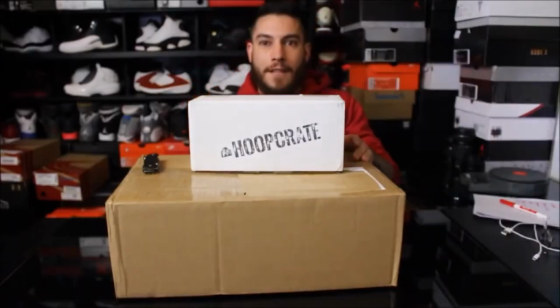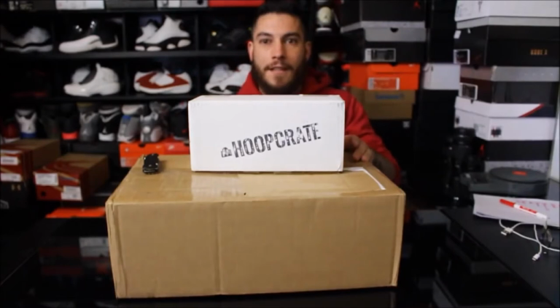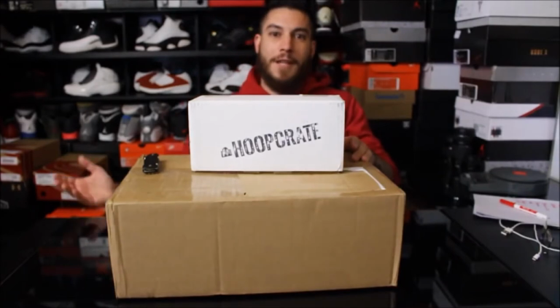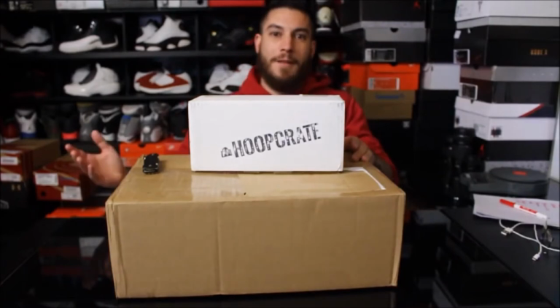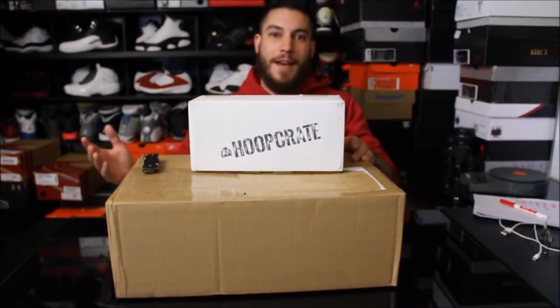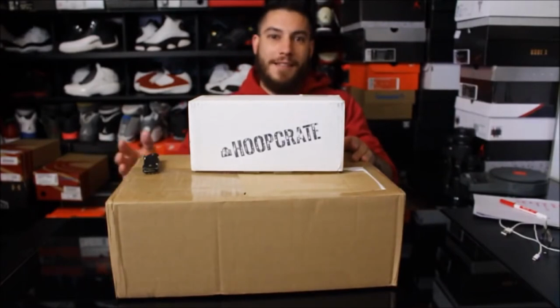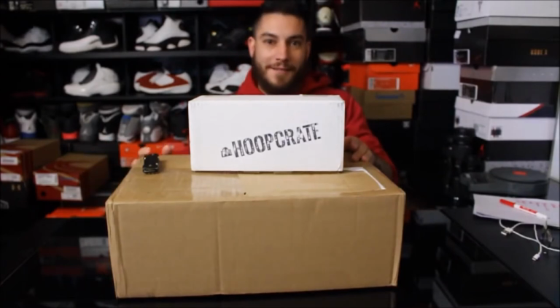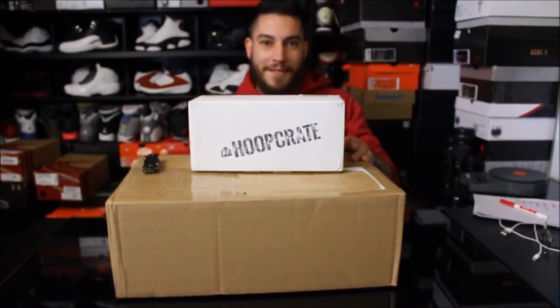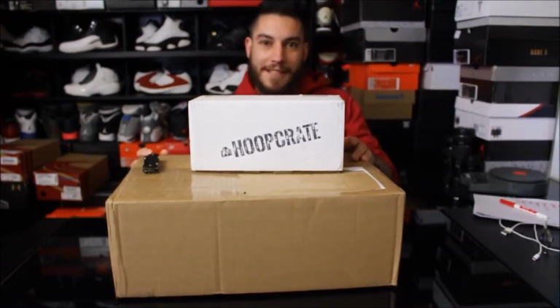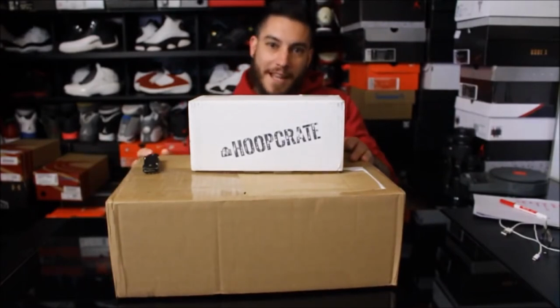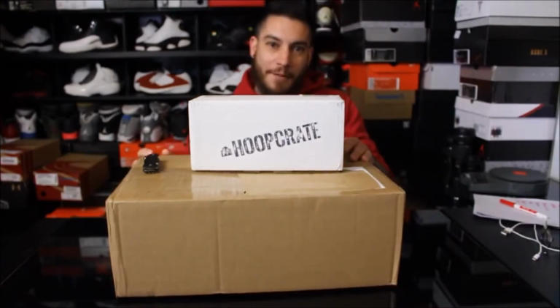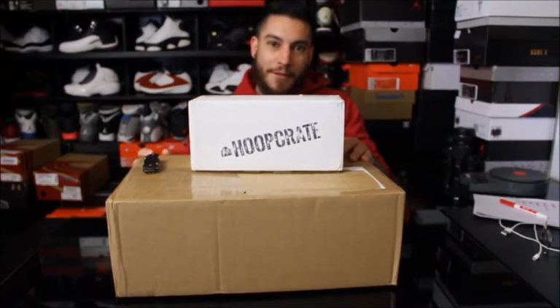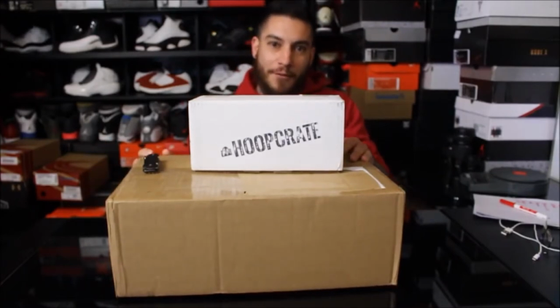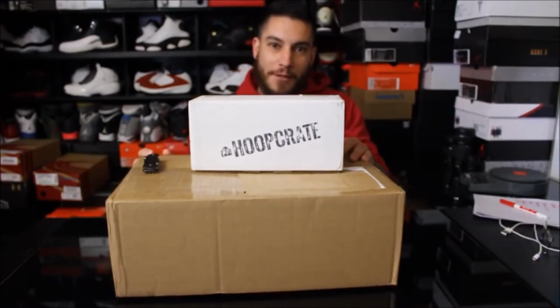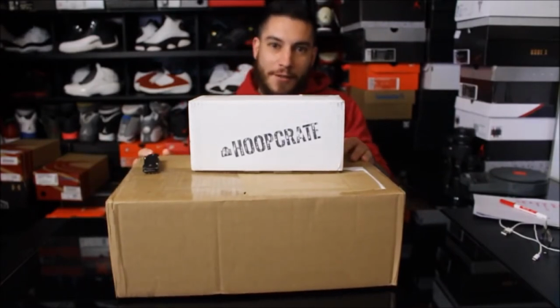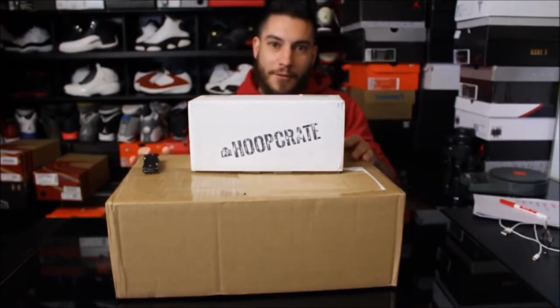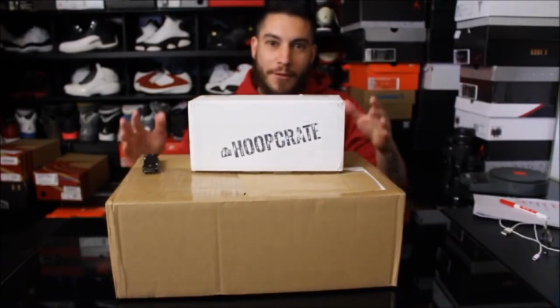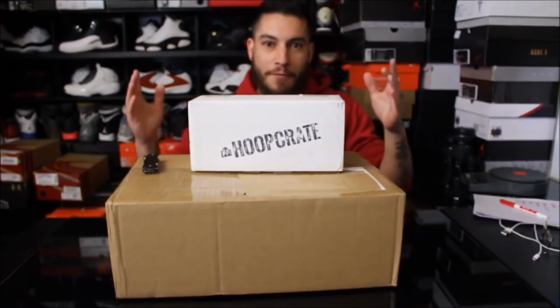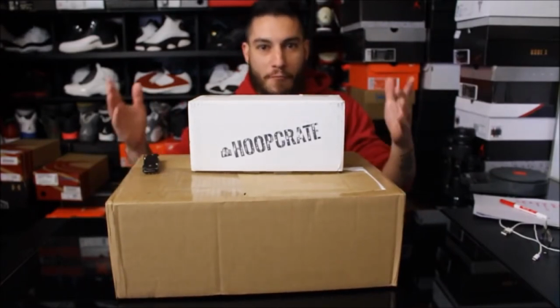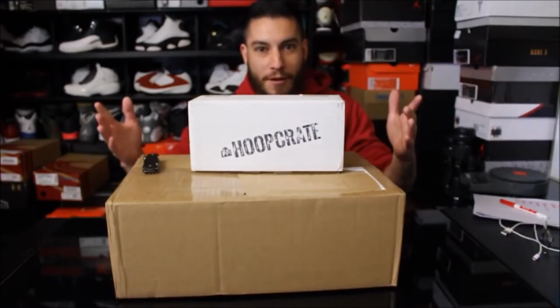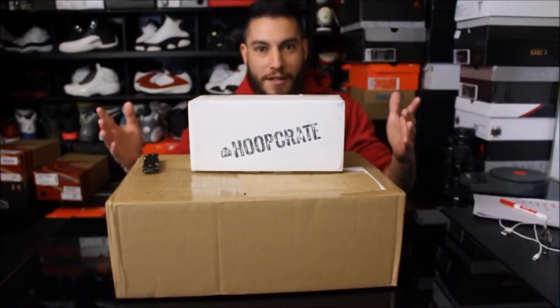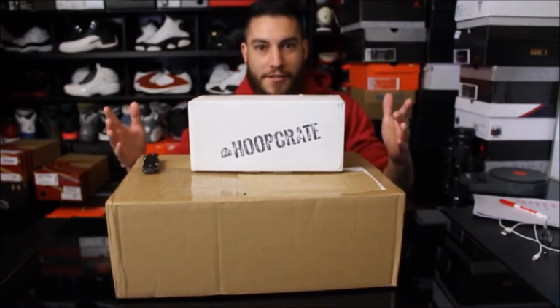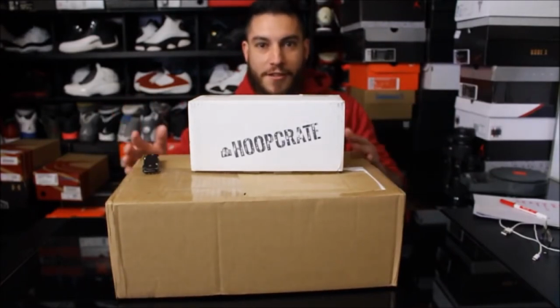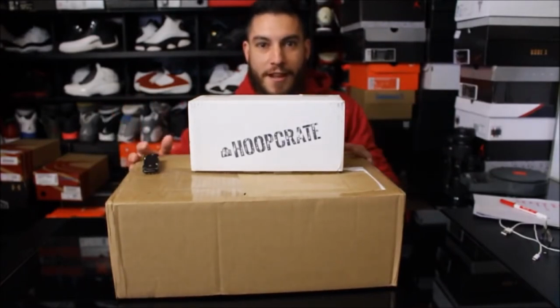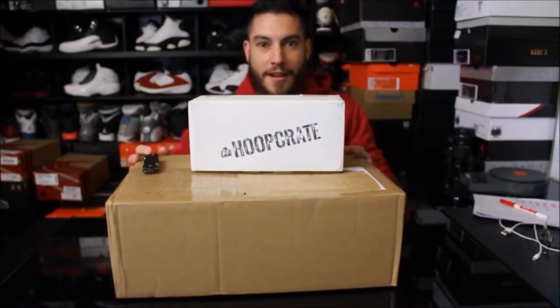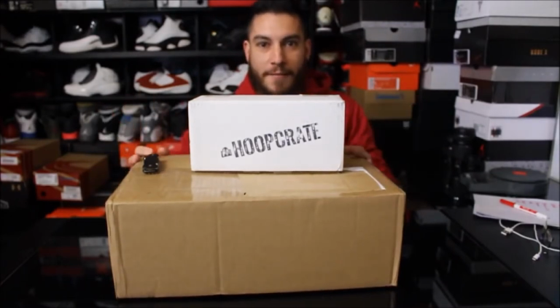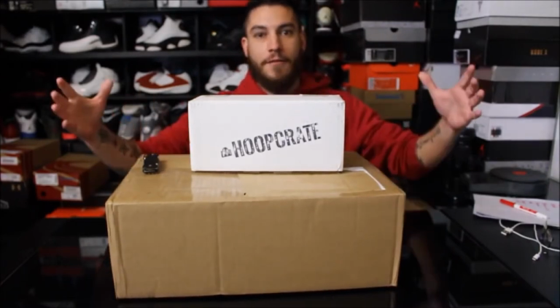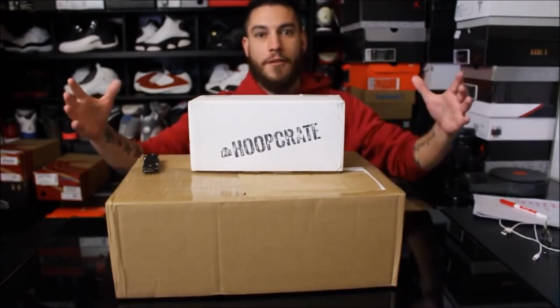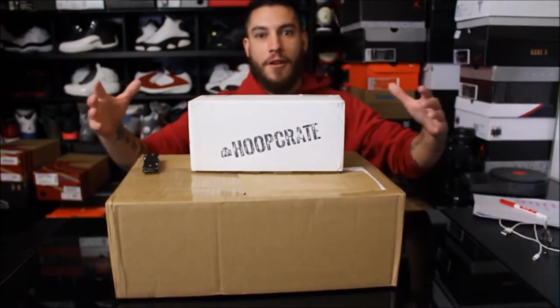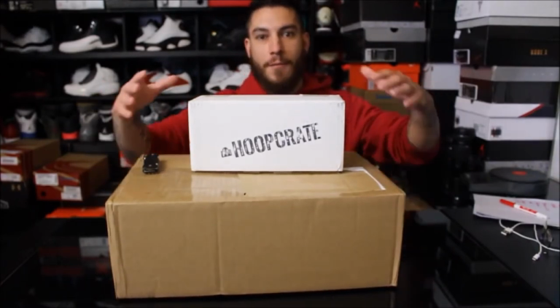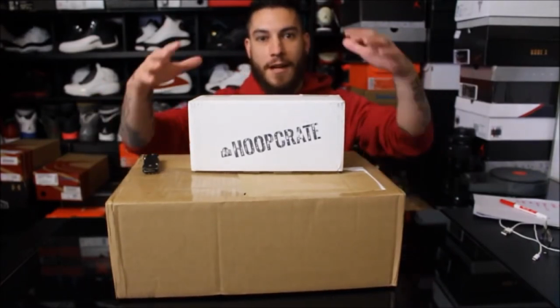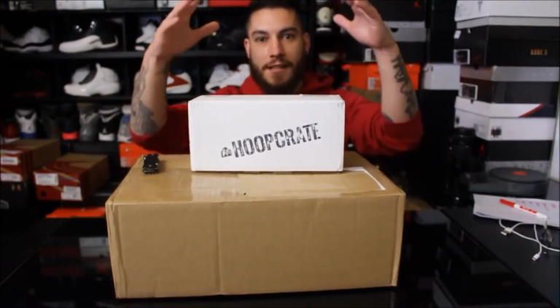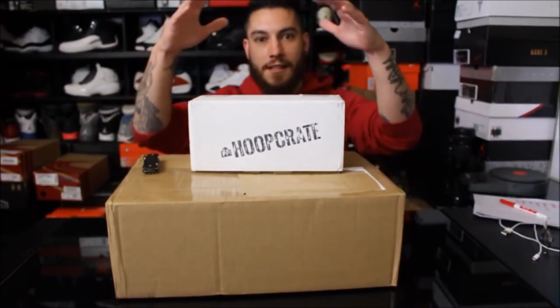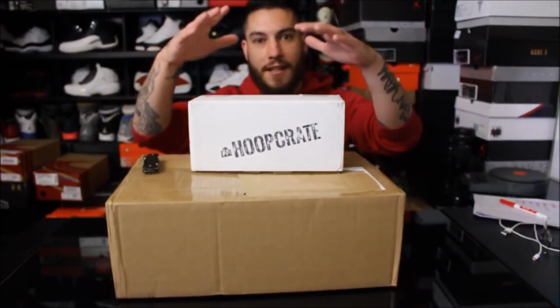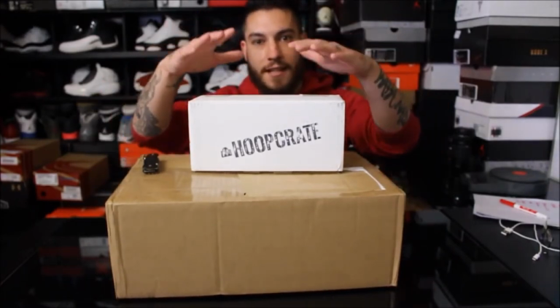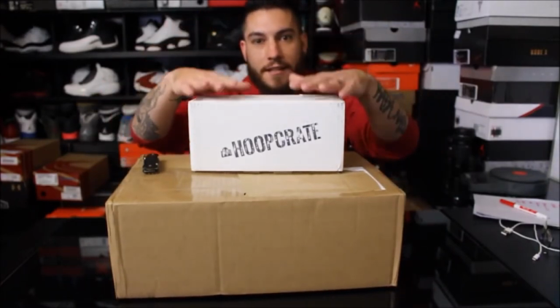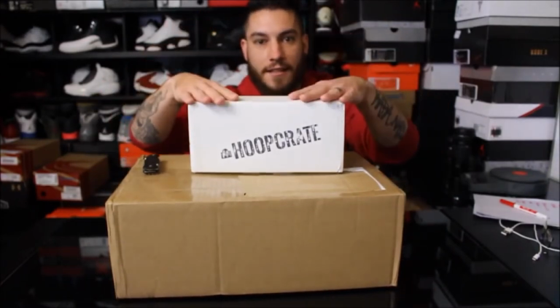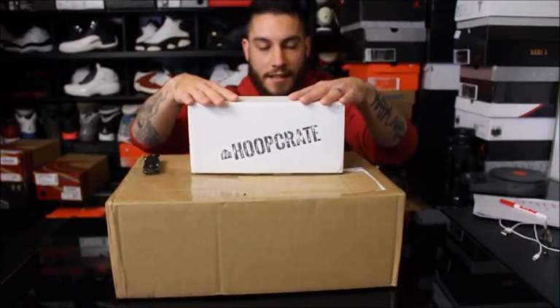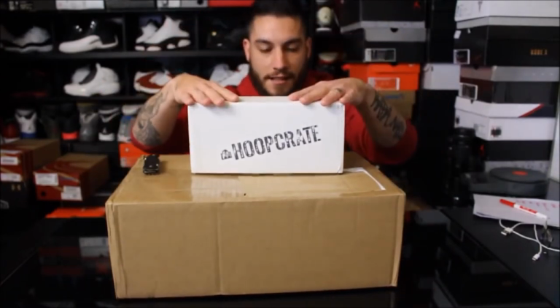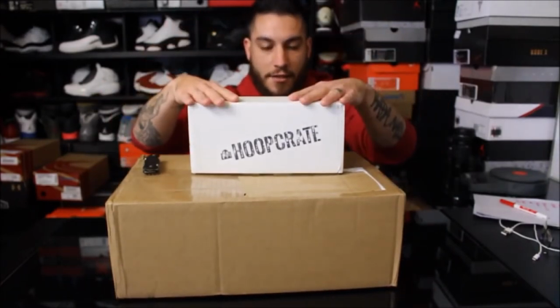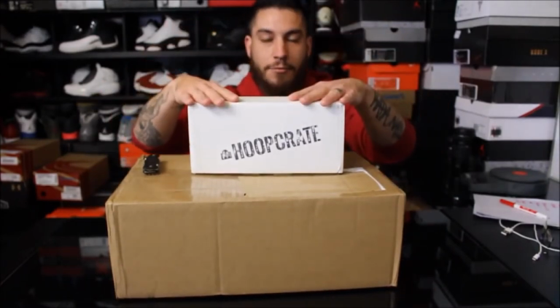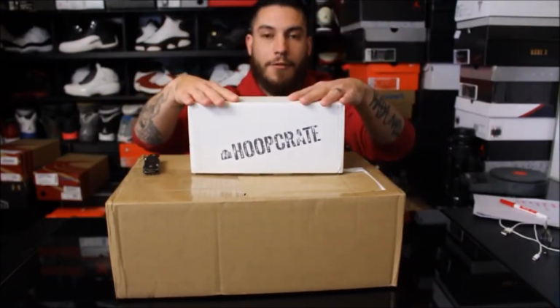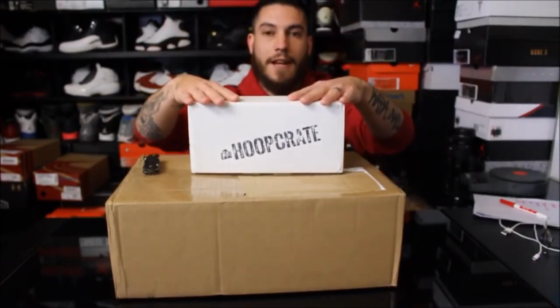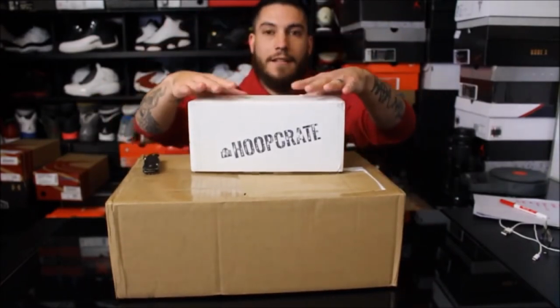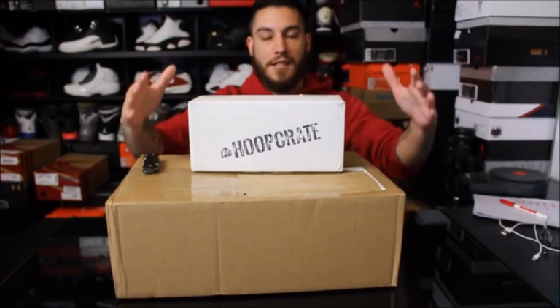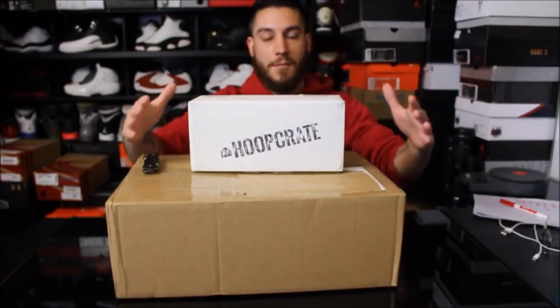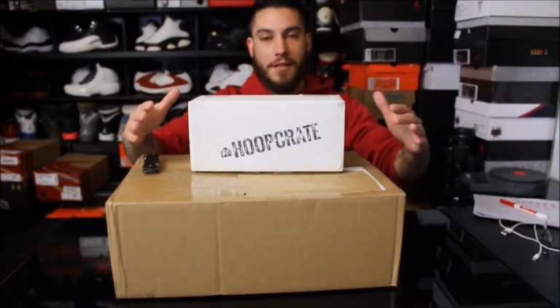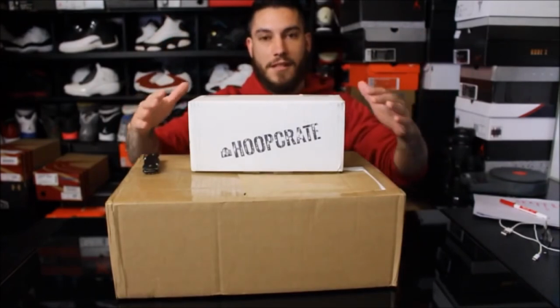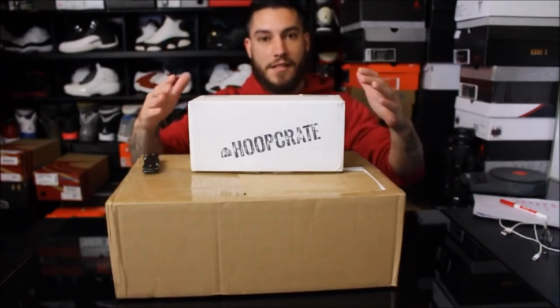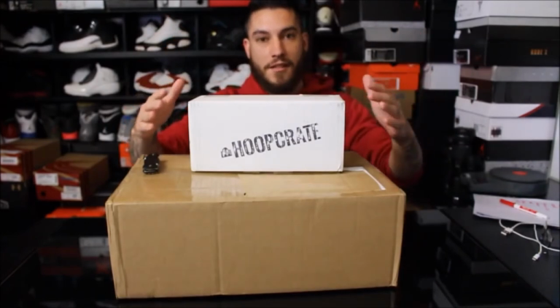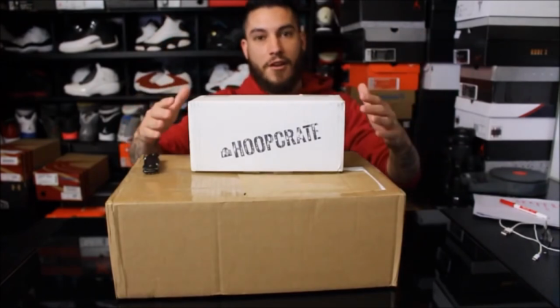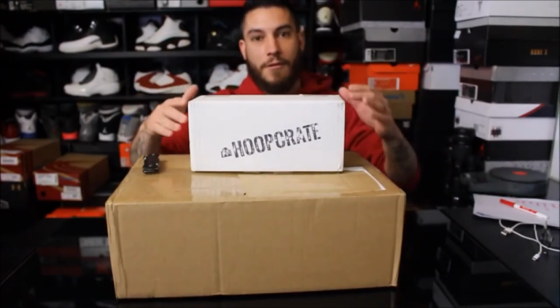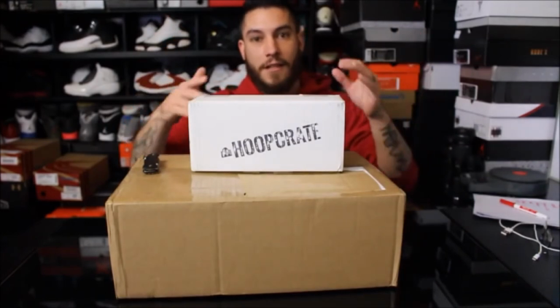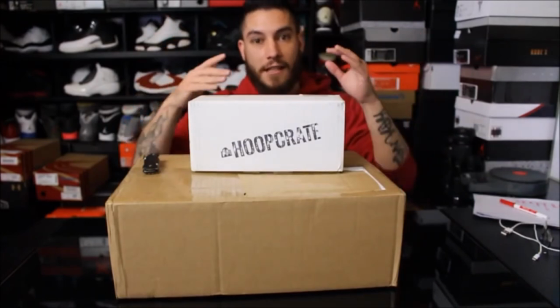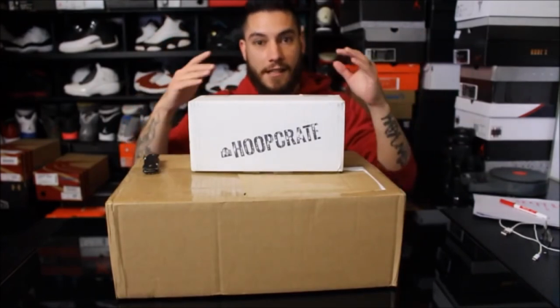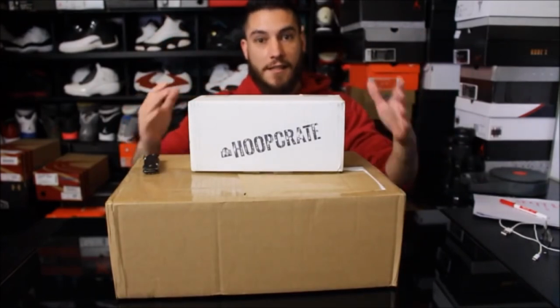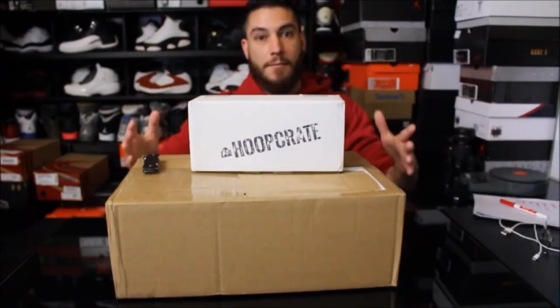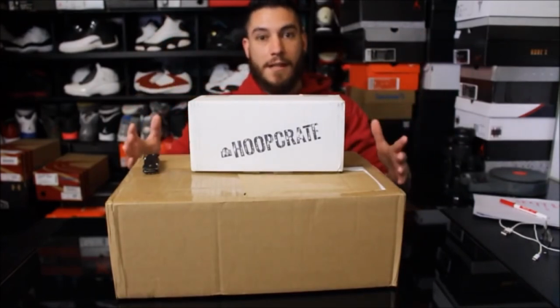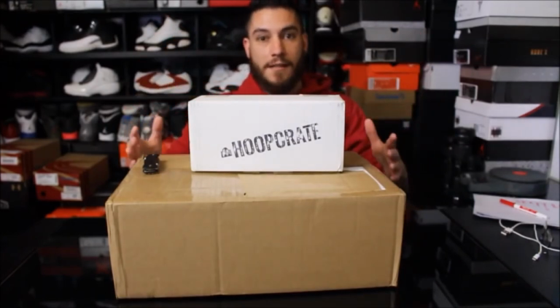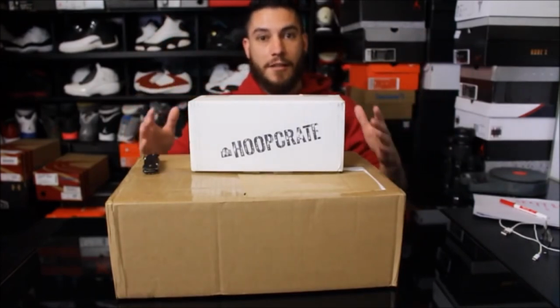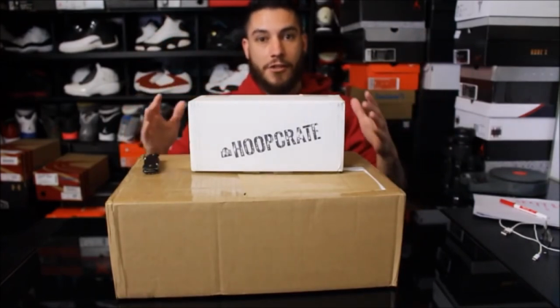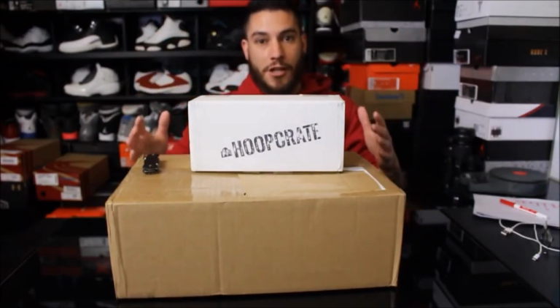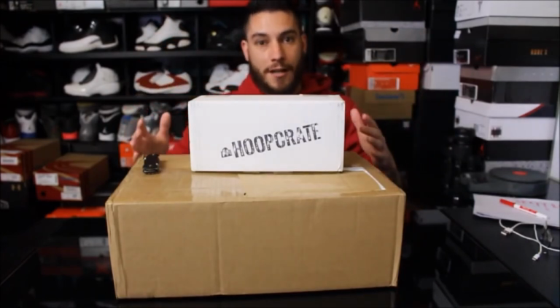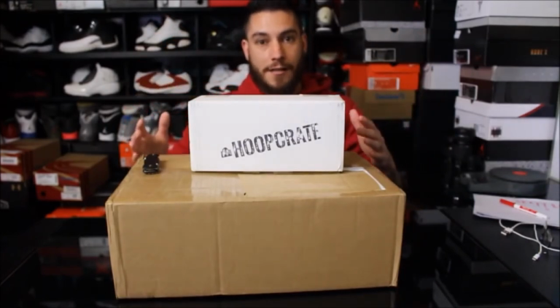What's up, guys? It's Nightwing2303 from whartessert.com. We have another unboxing today. Today it's Hoop Crate. This month's installment is based on shots.